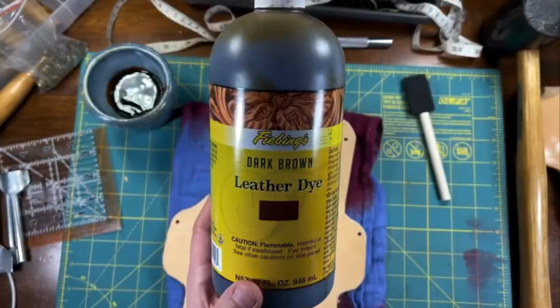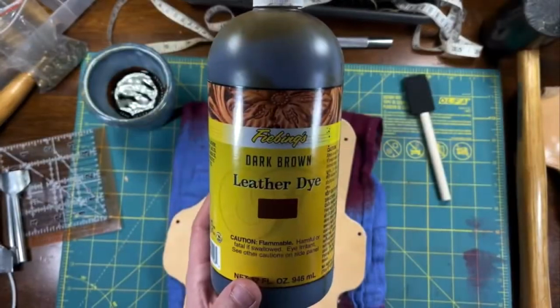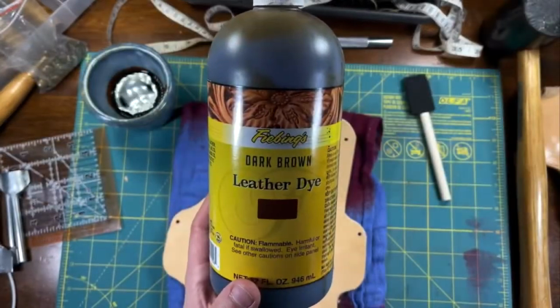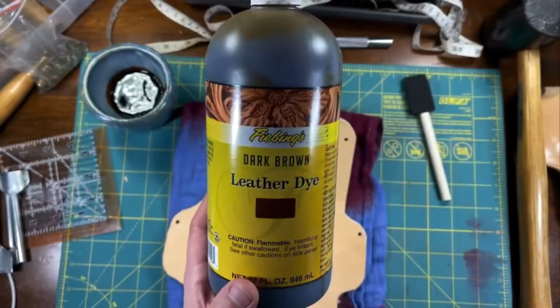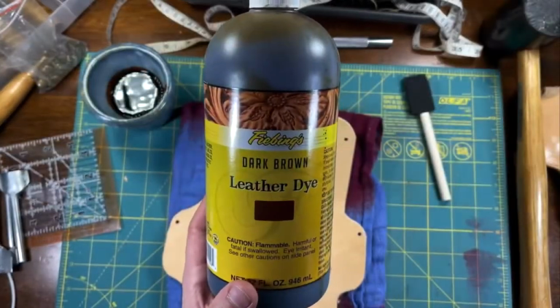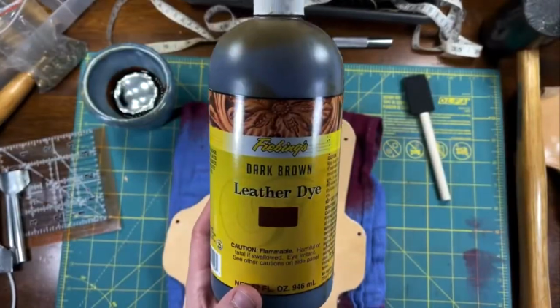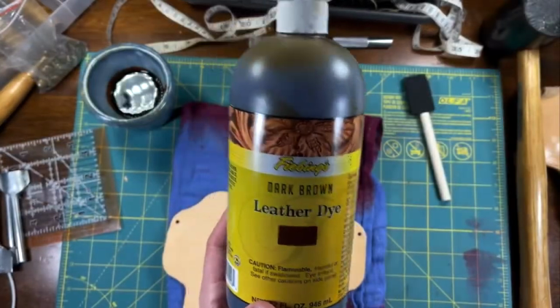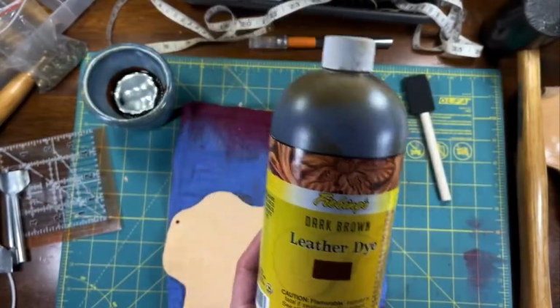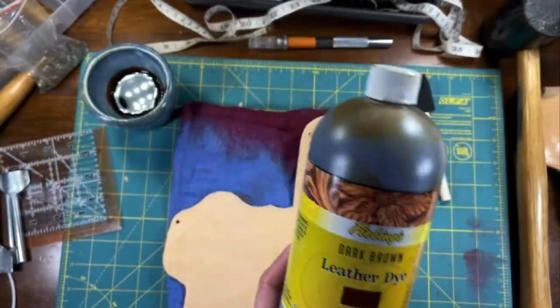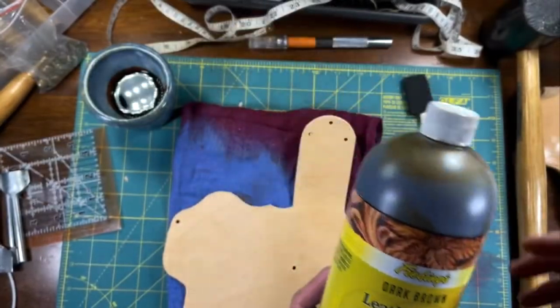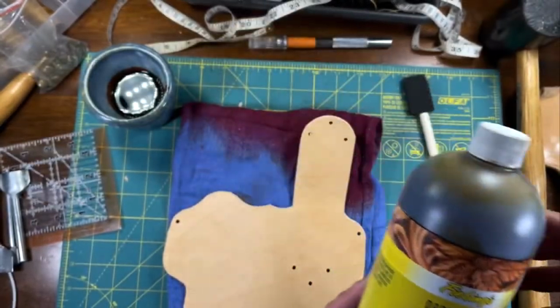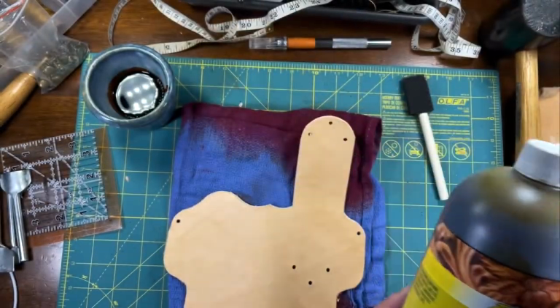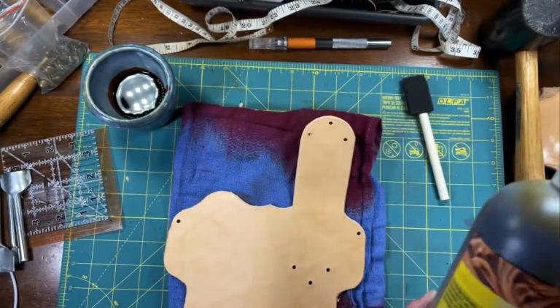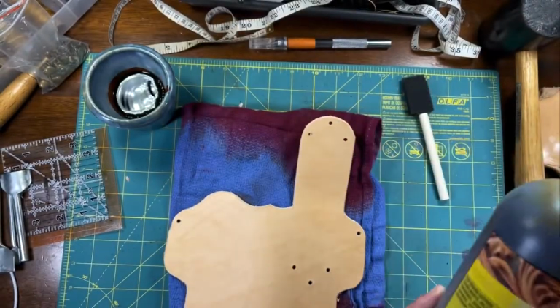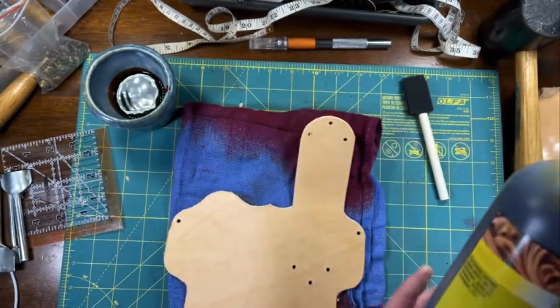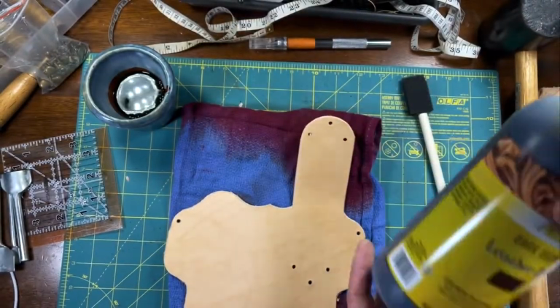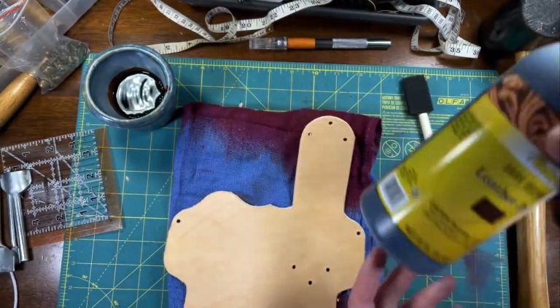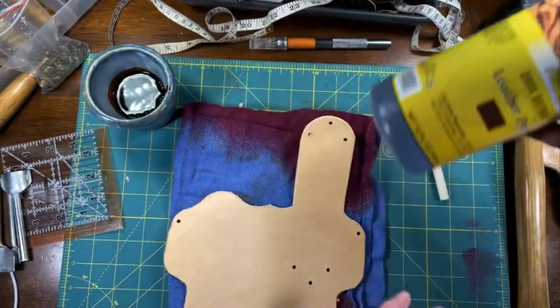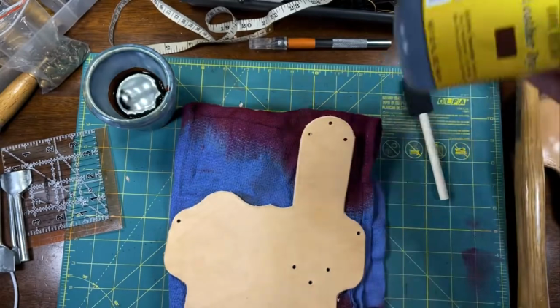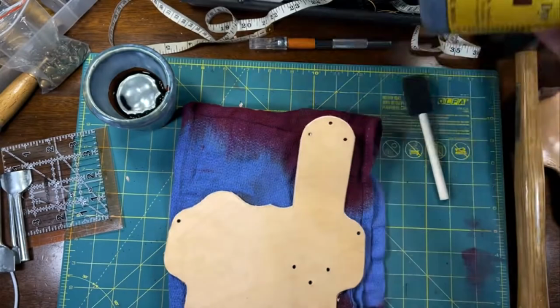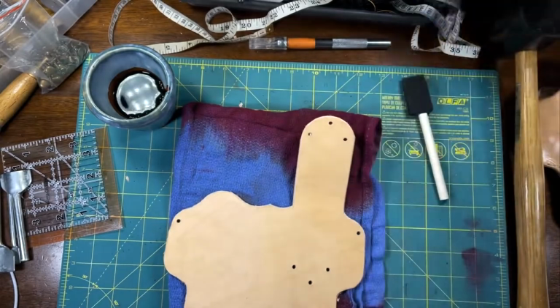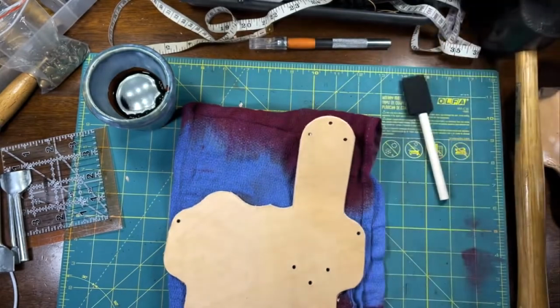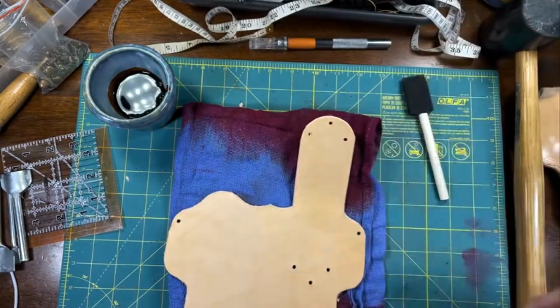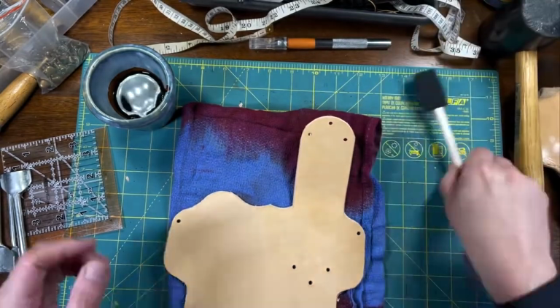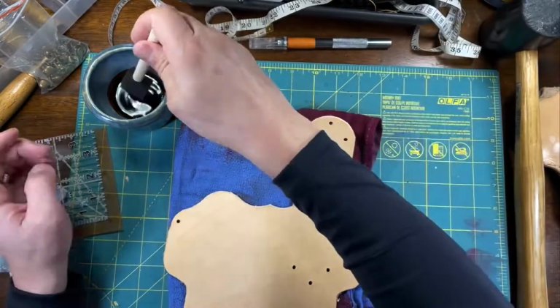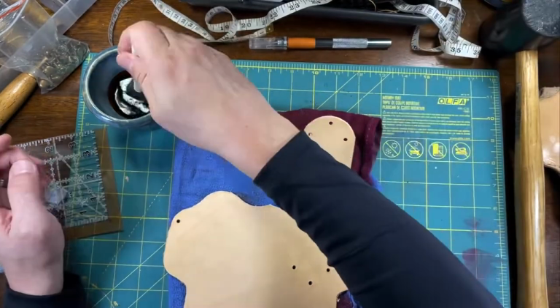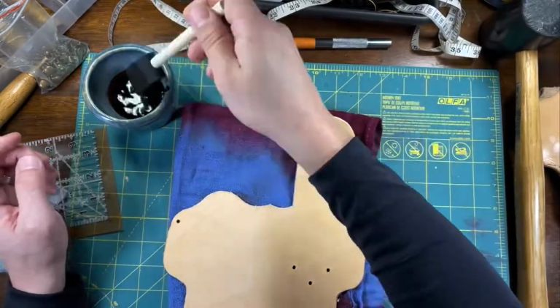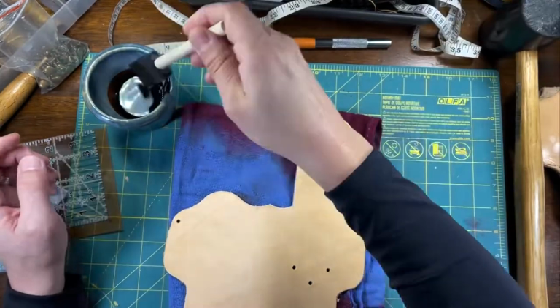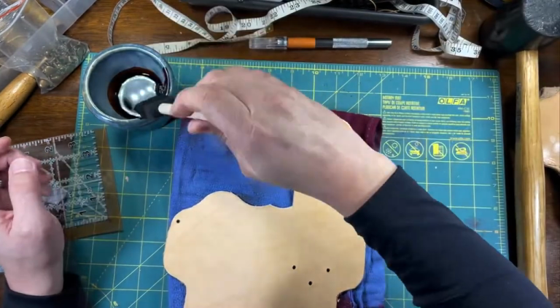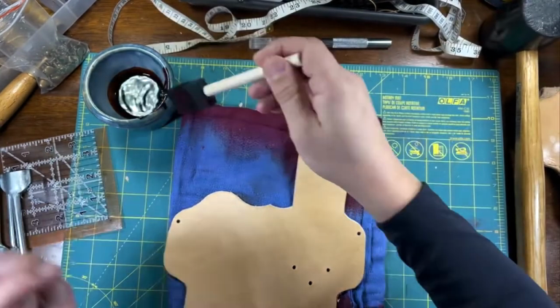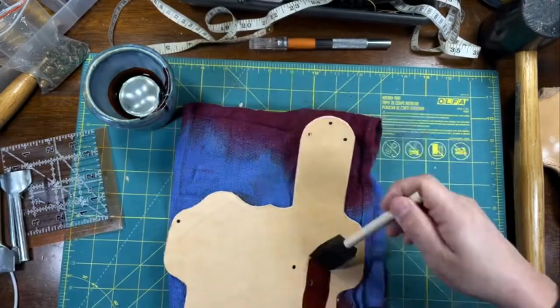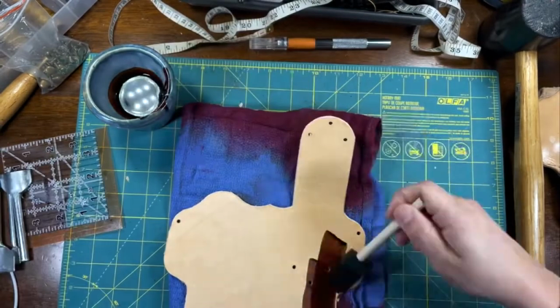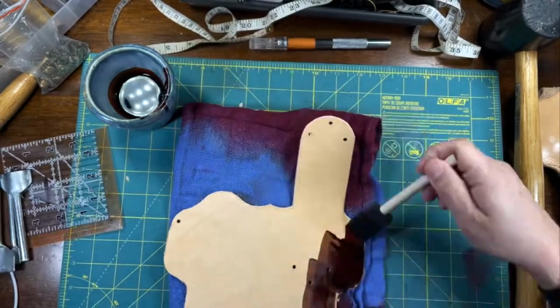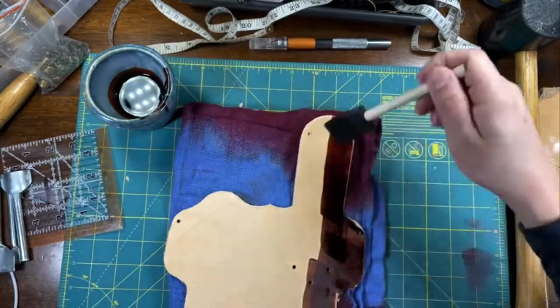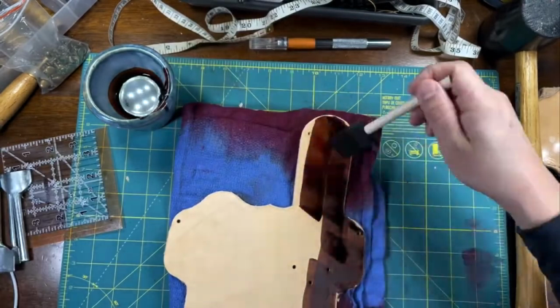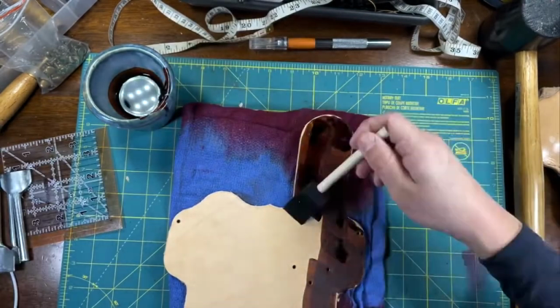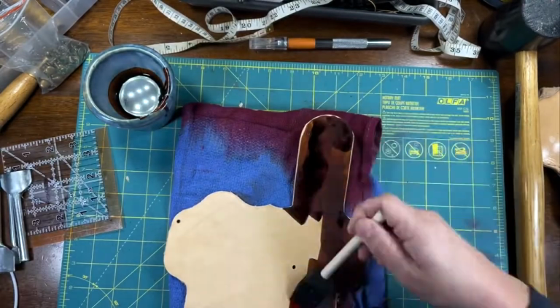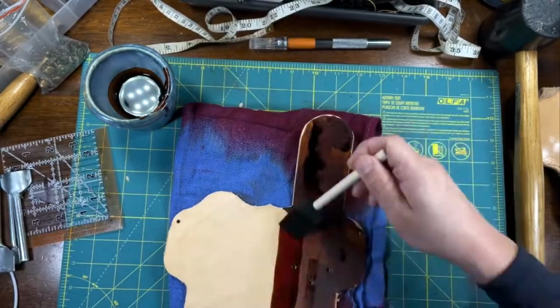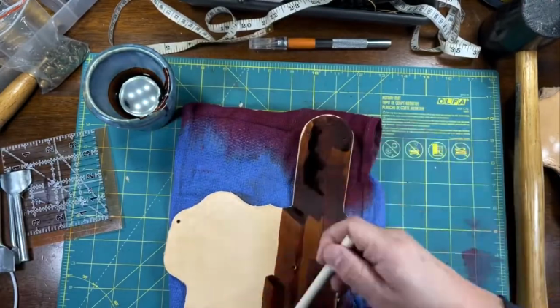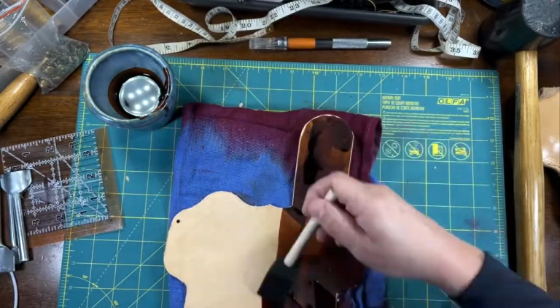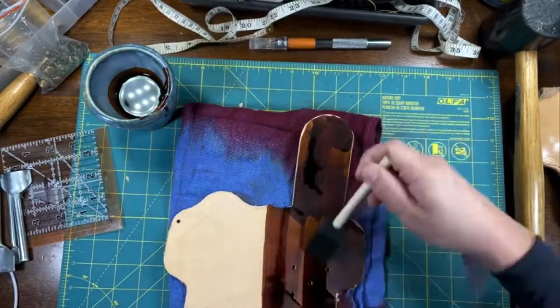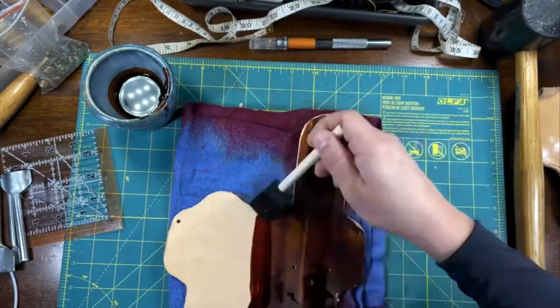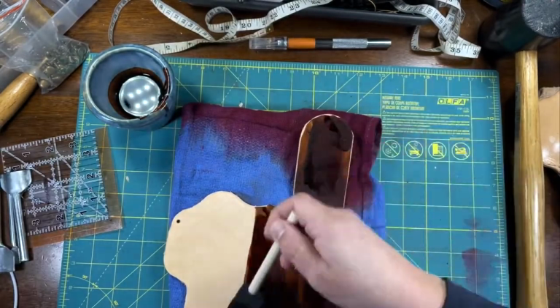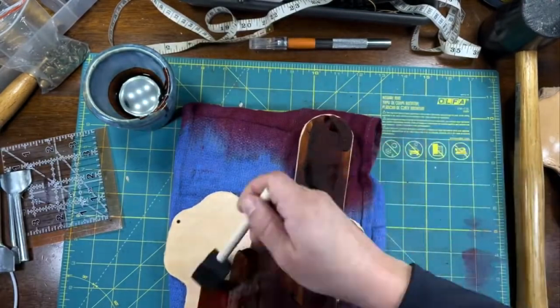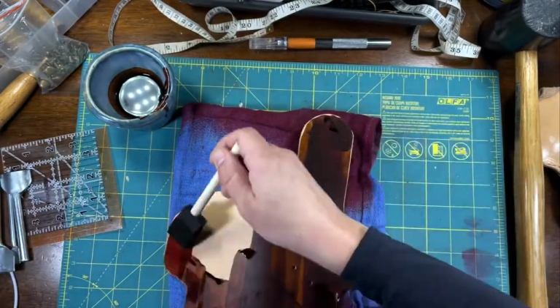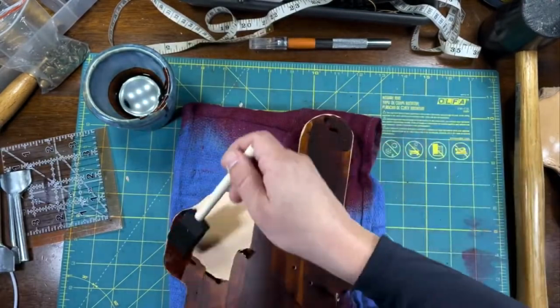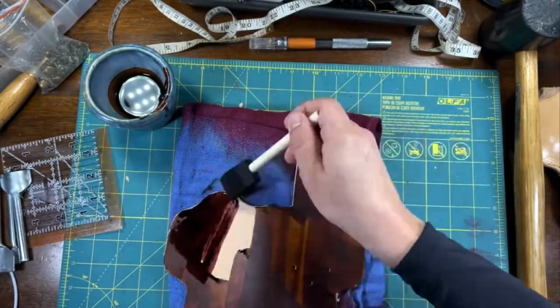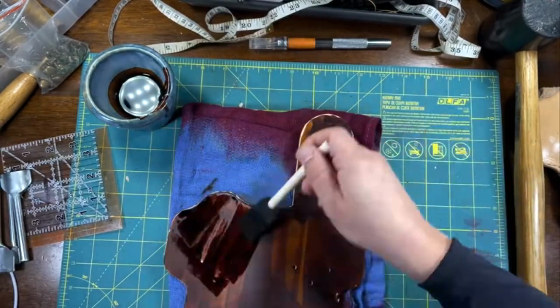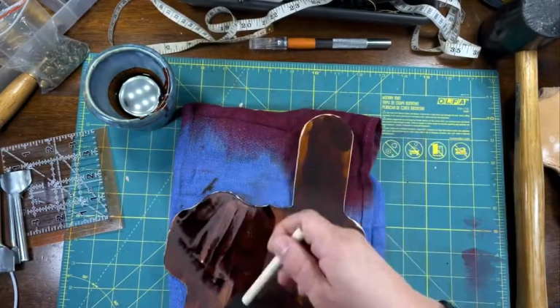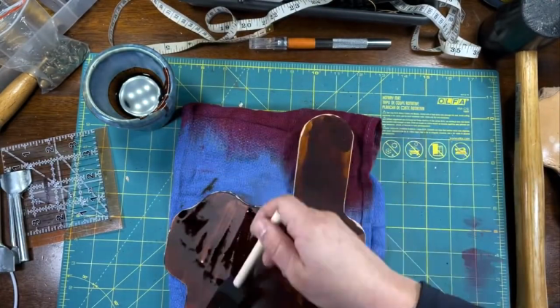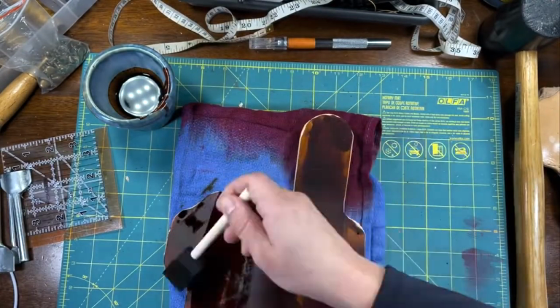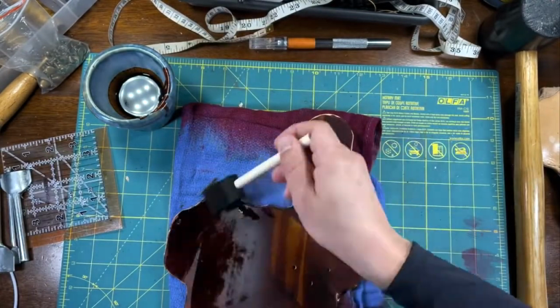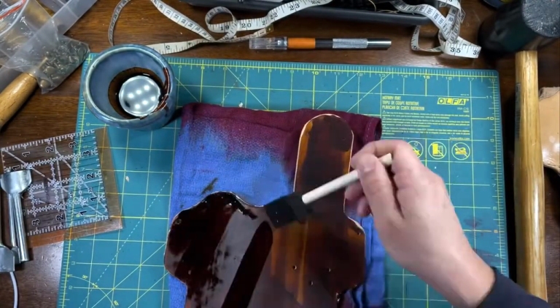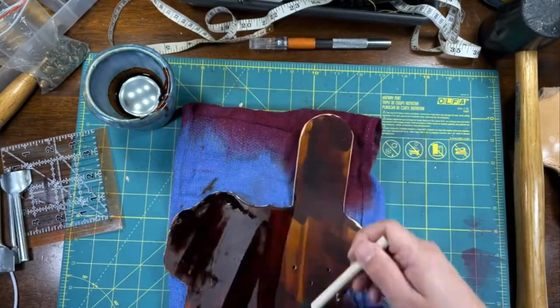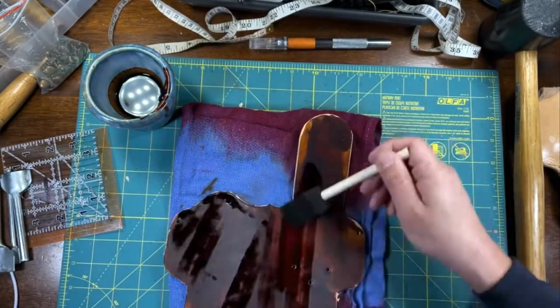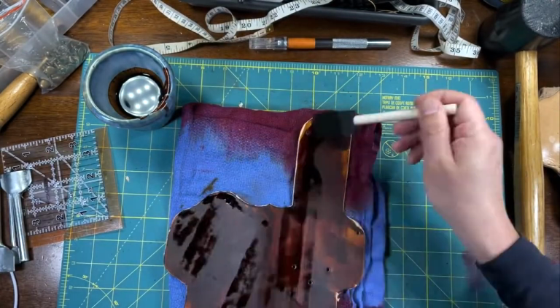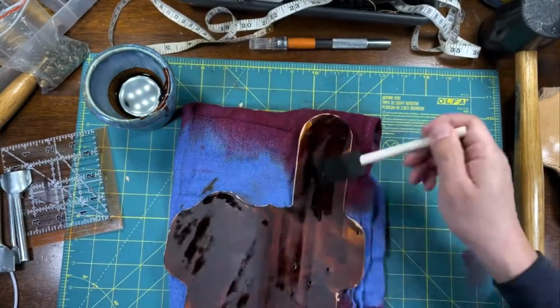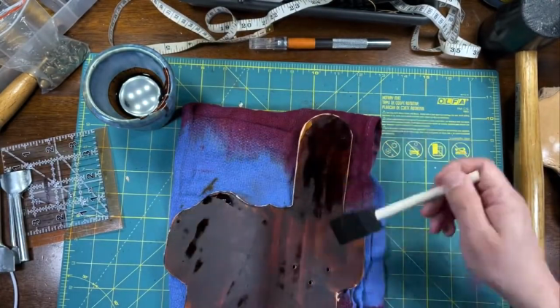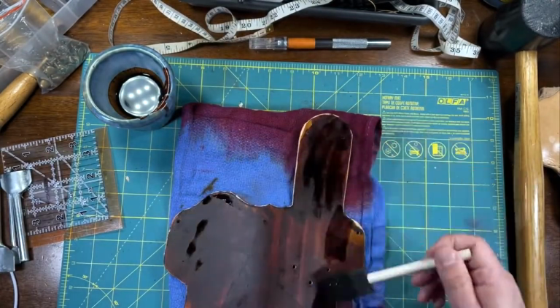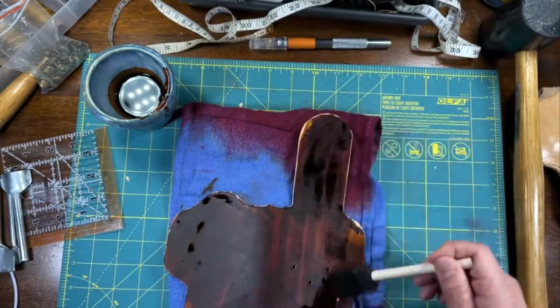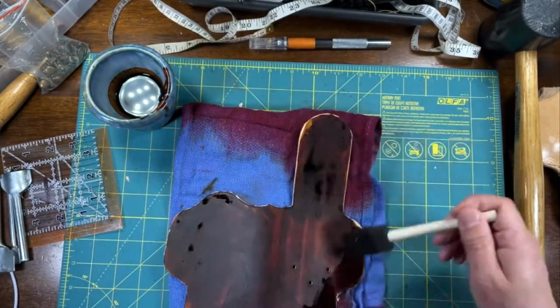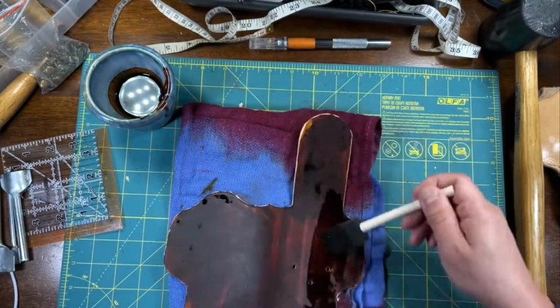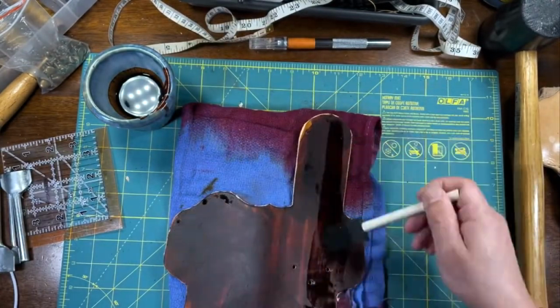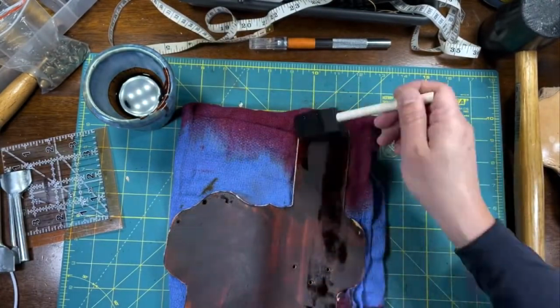This is a dark brown leather dye. I'm applying it with a disposable sponge I bought at Hobby Lobby — I highly recommend them.